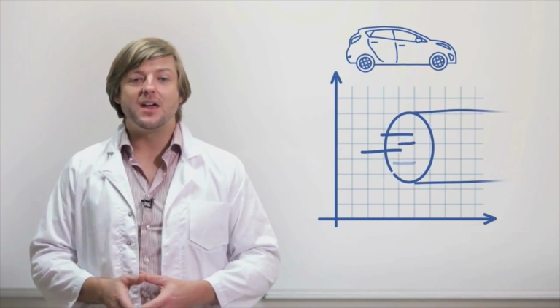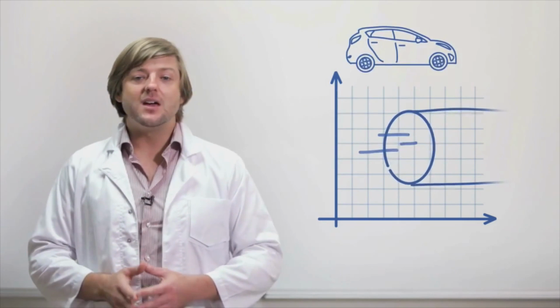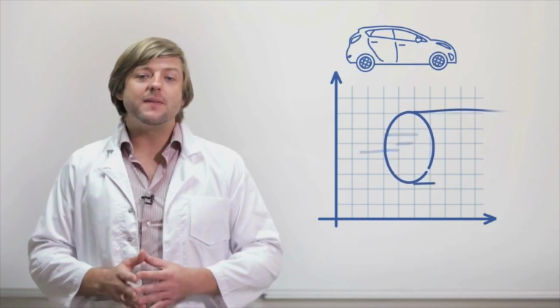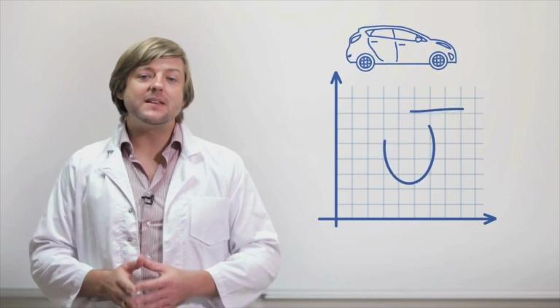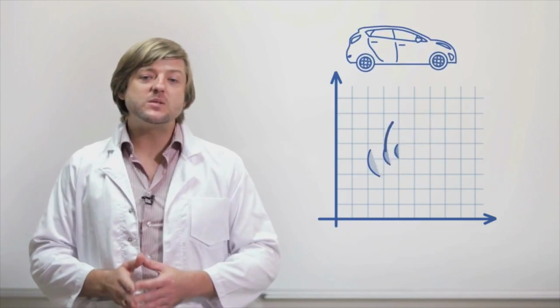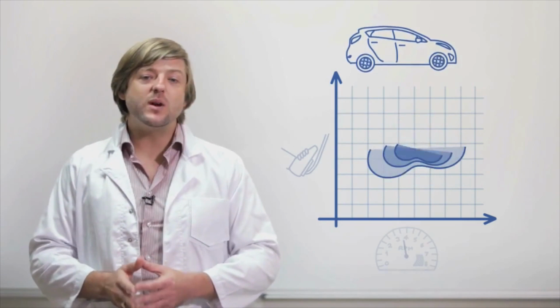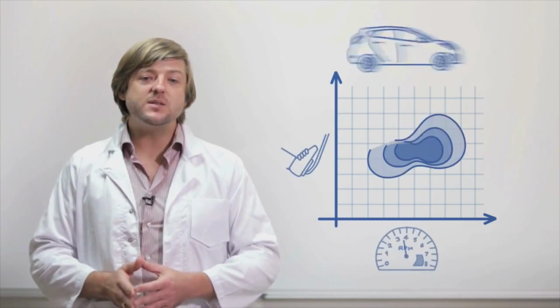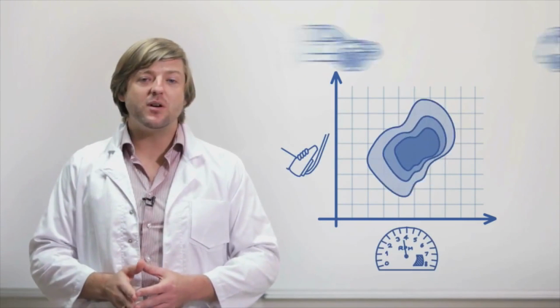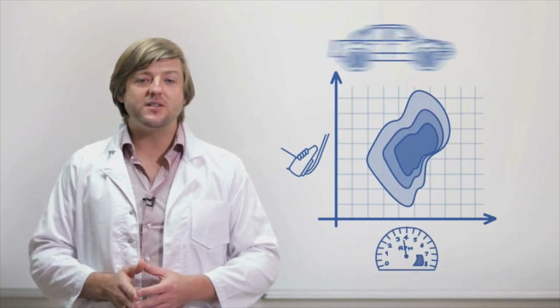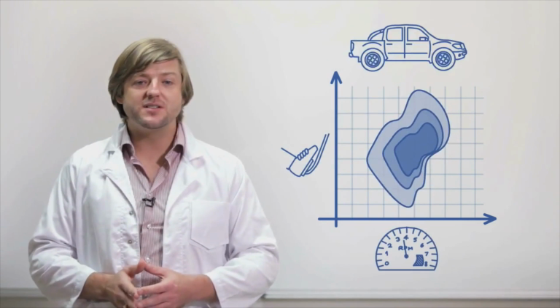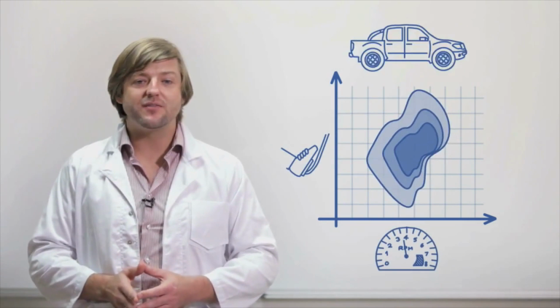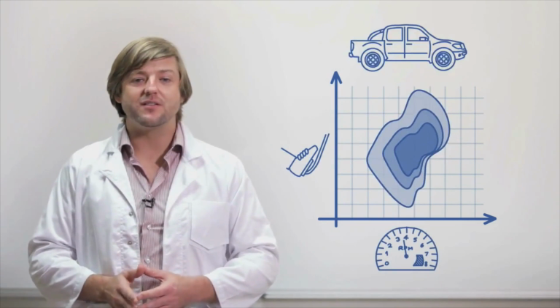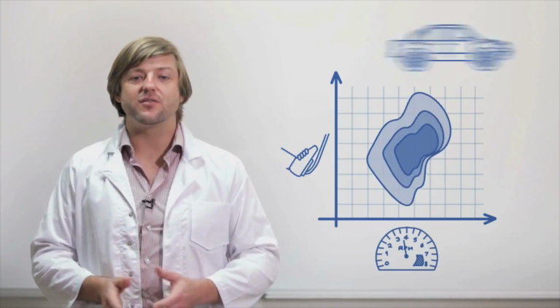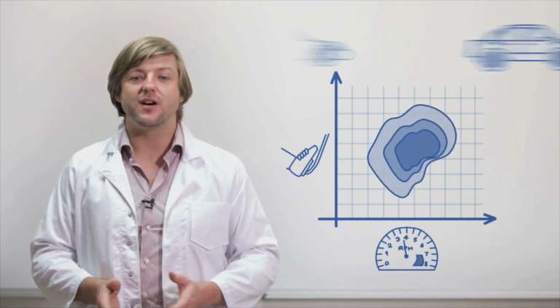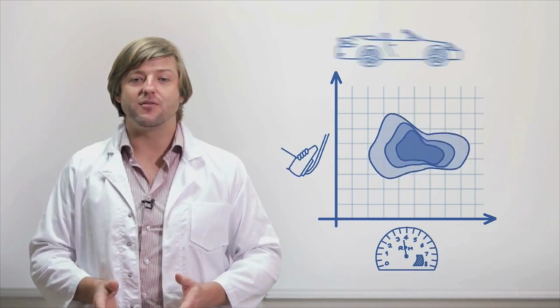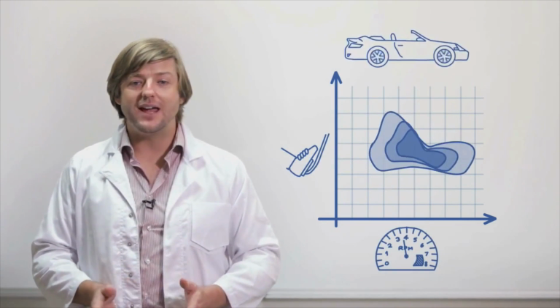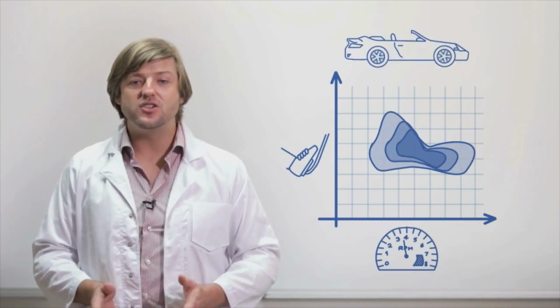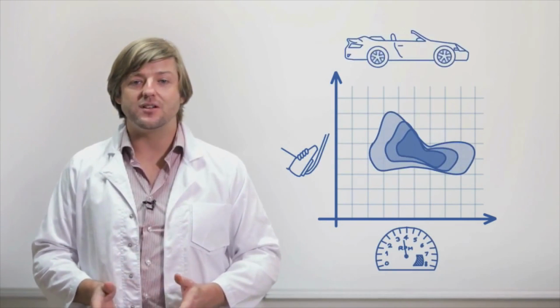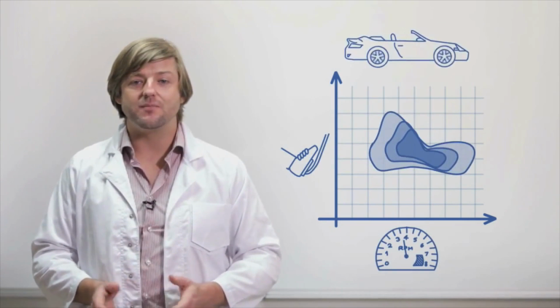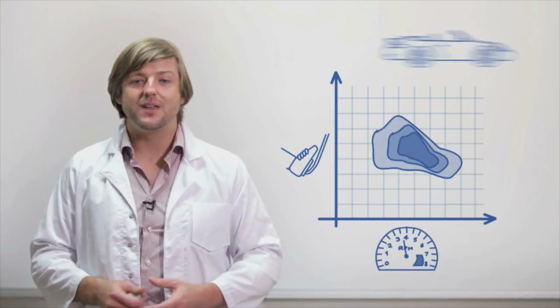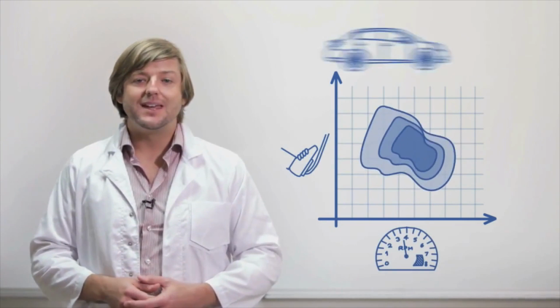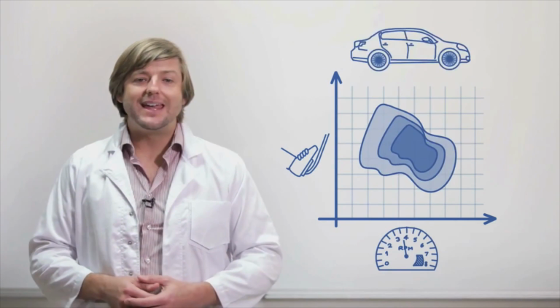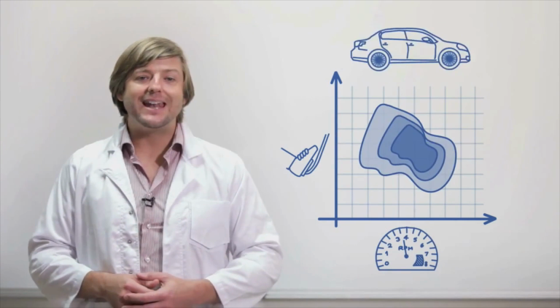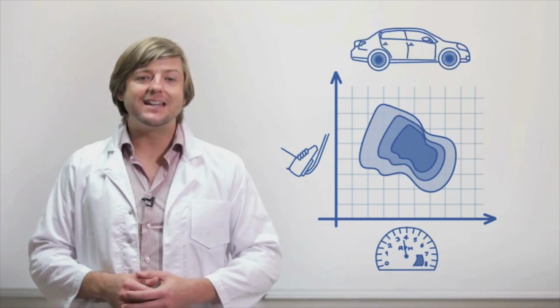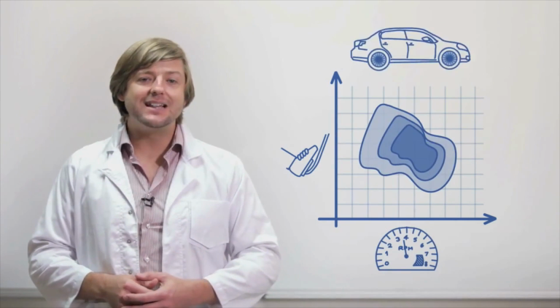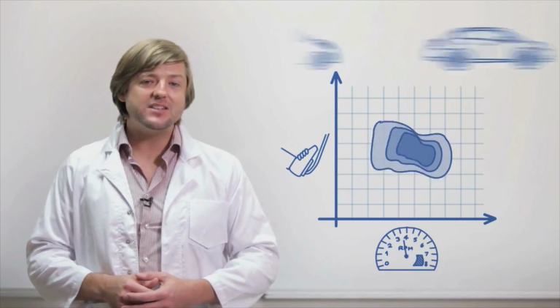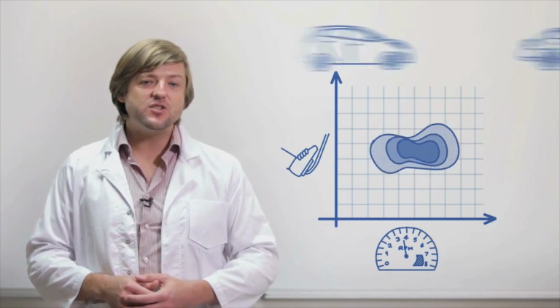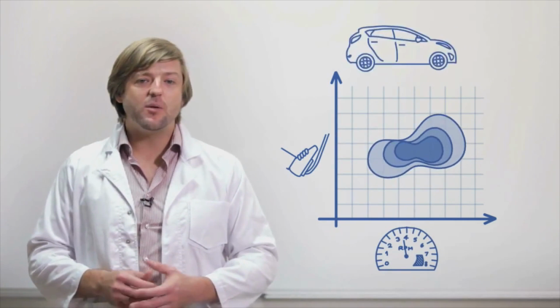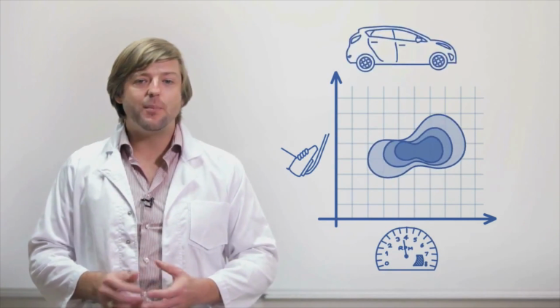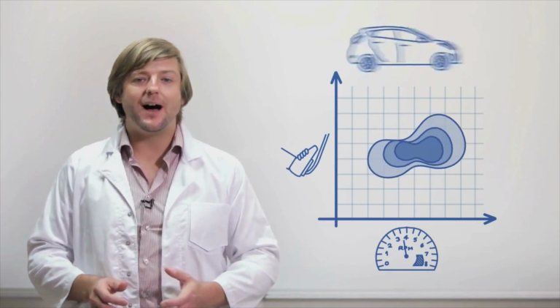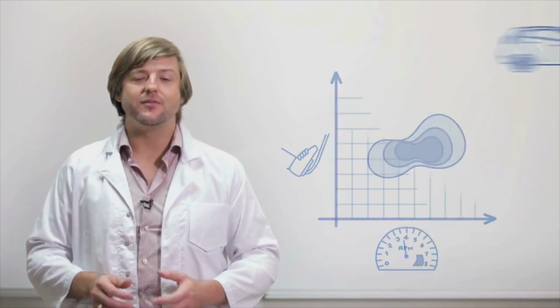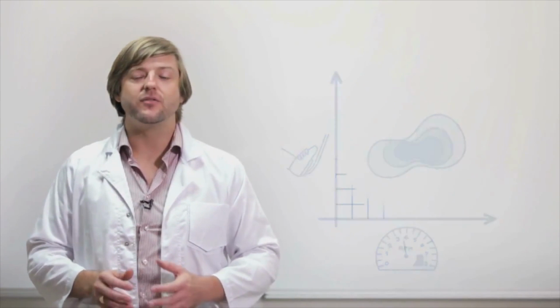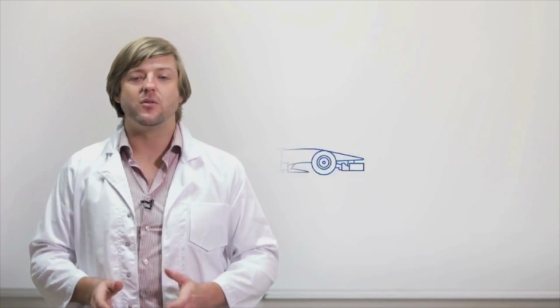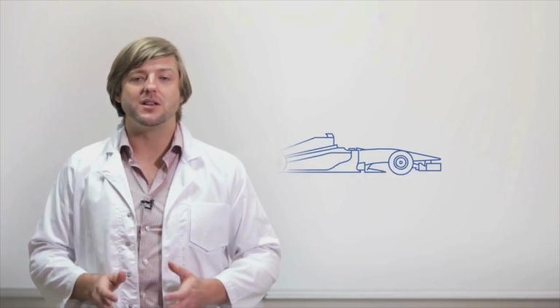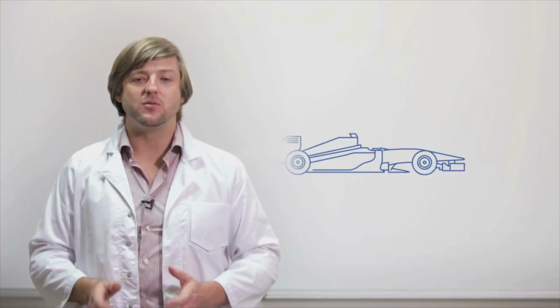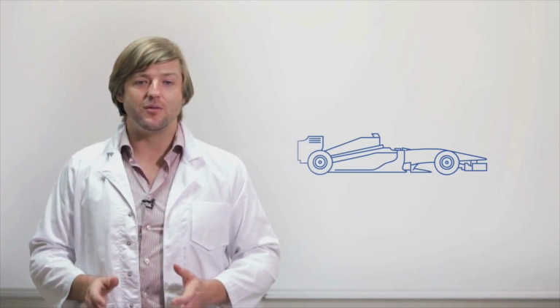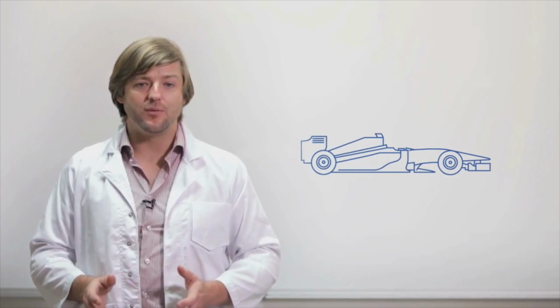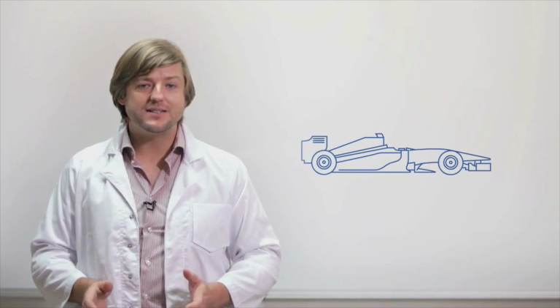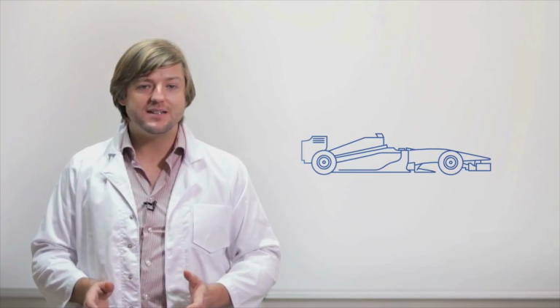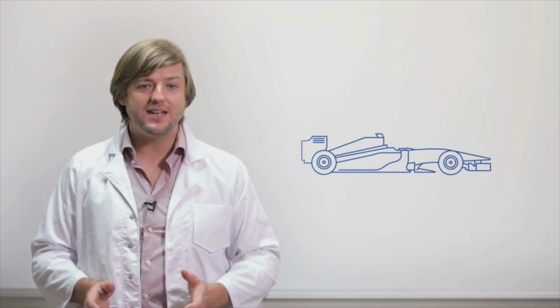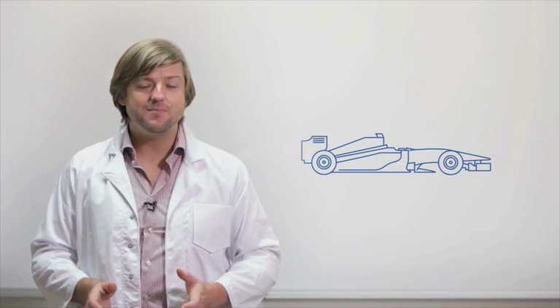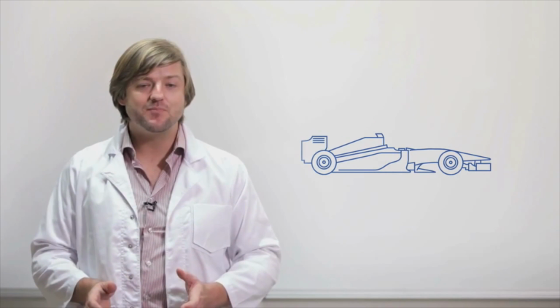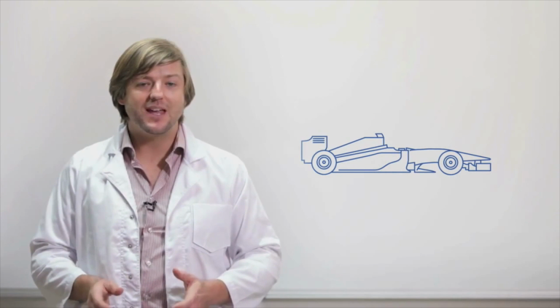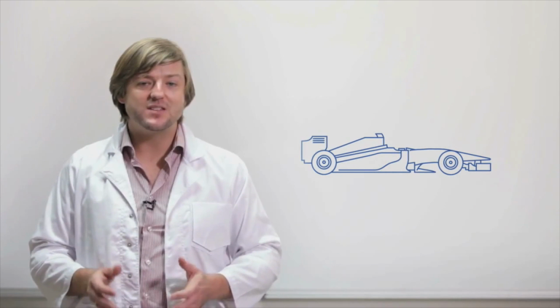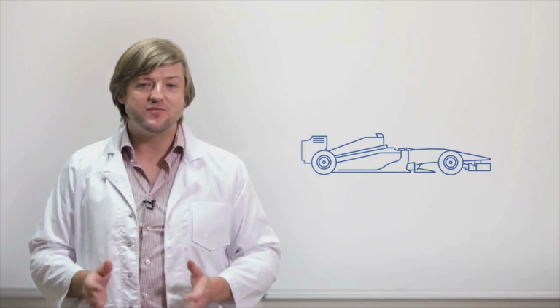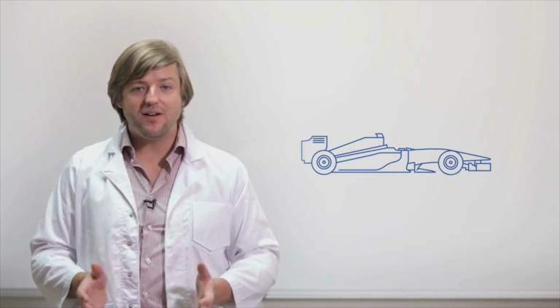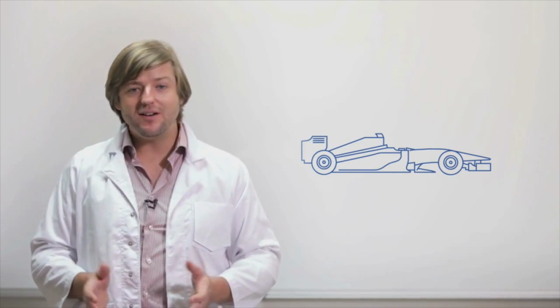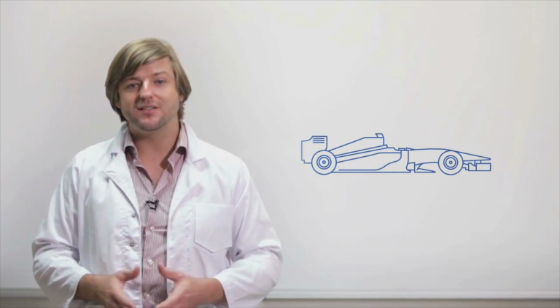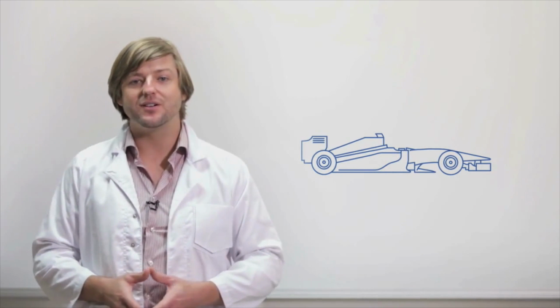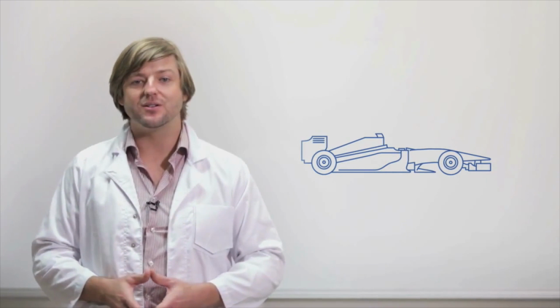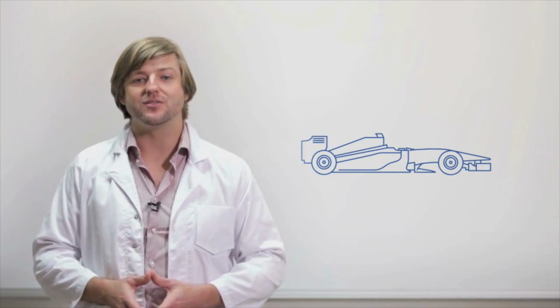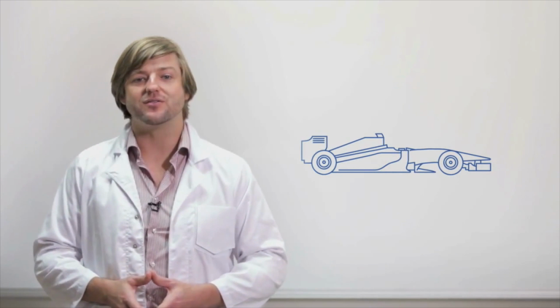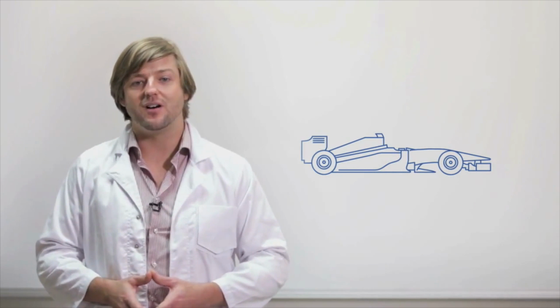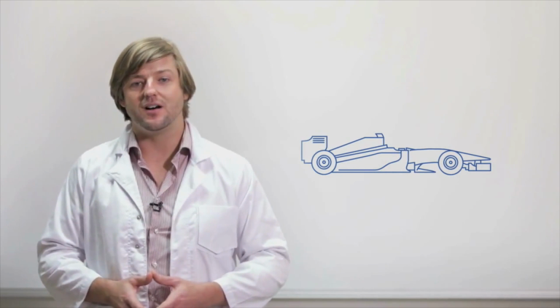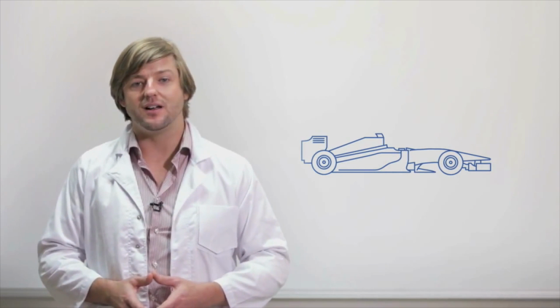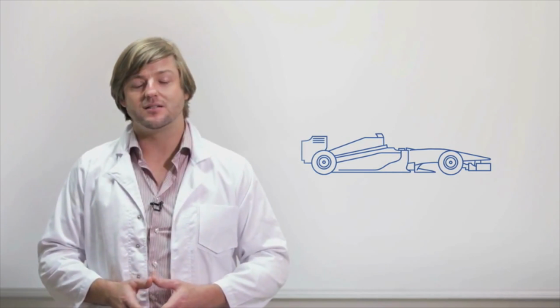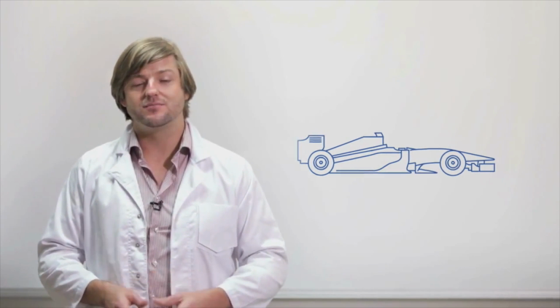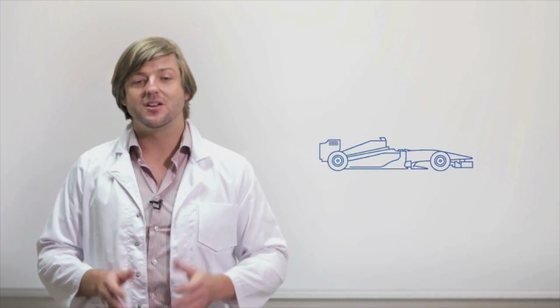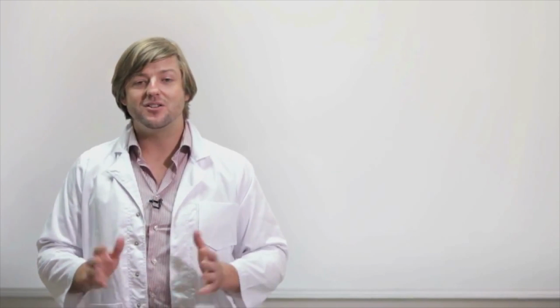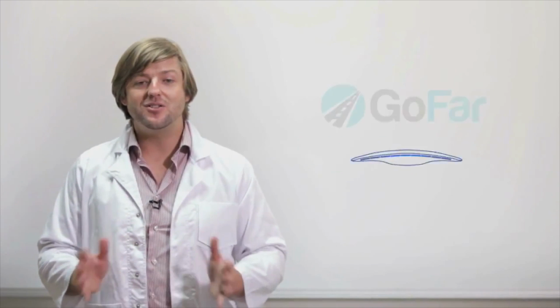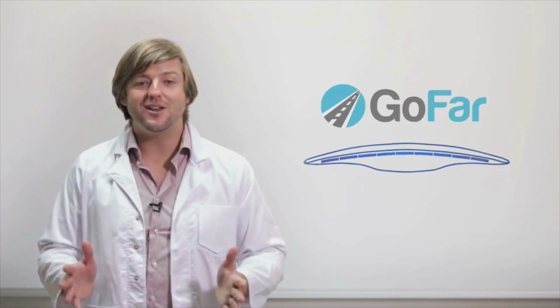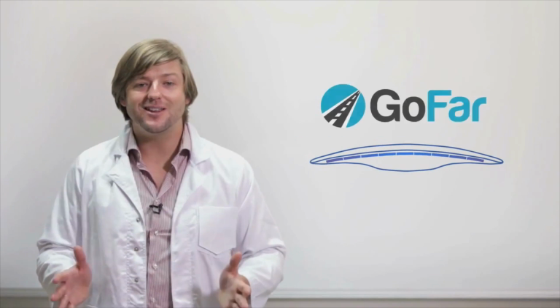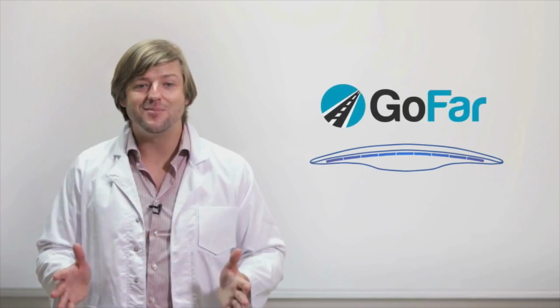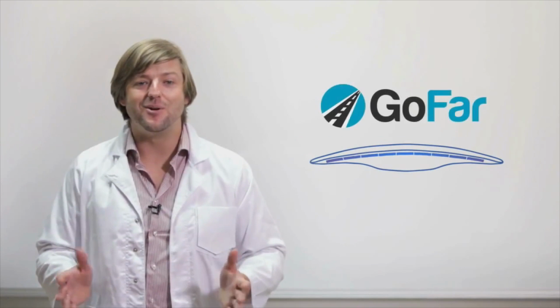But the sweet spot is different for every engine, and unless you are part of a Formula 1 race team, it's very difficult to find. Not anymore.